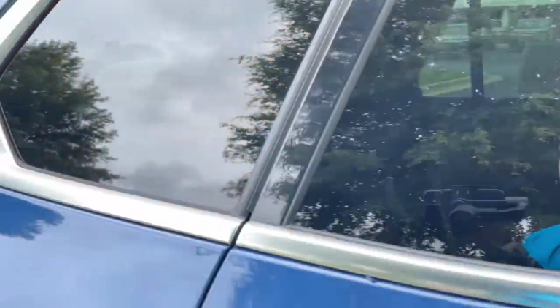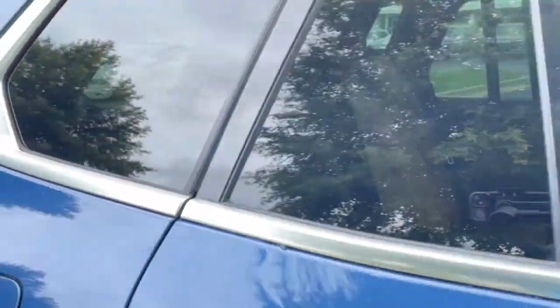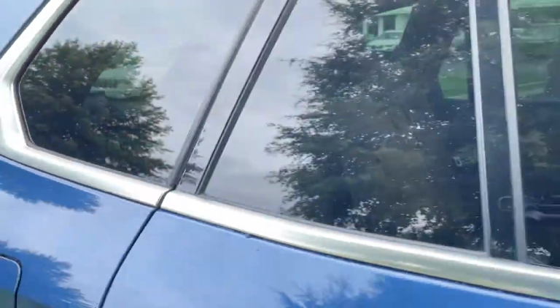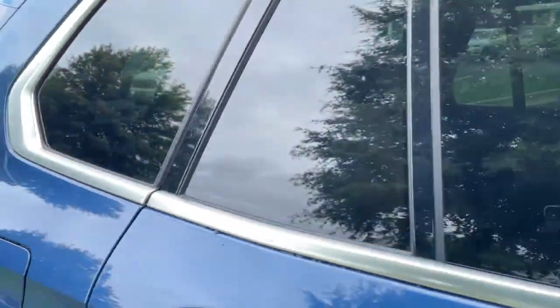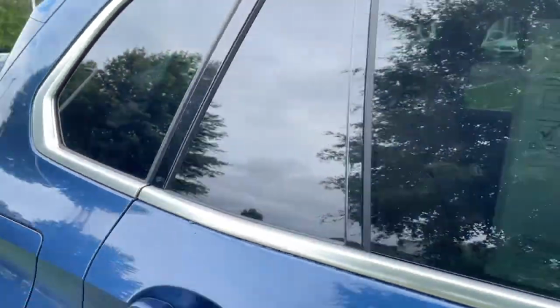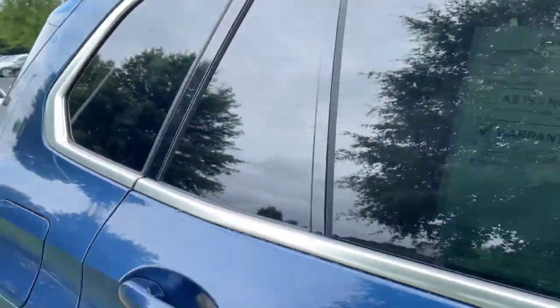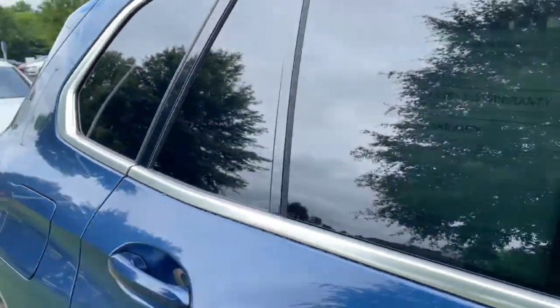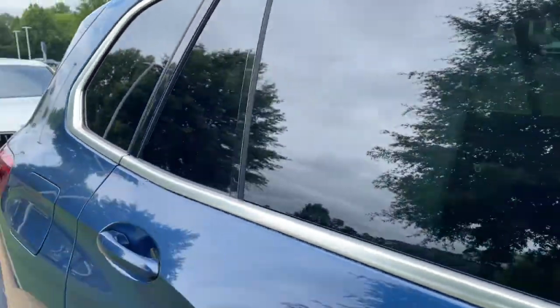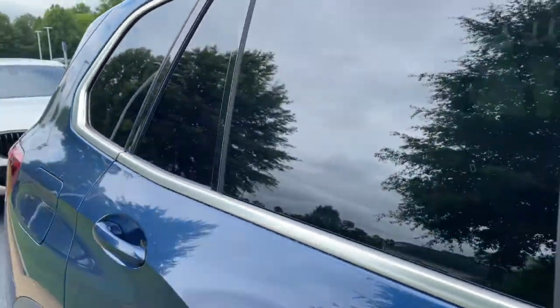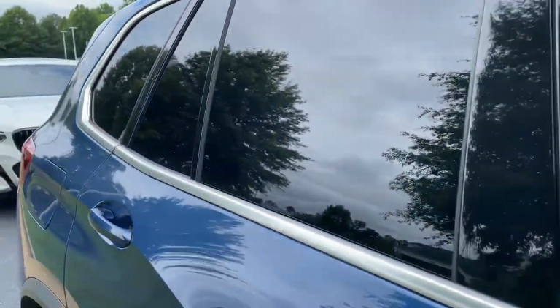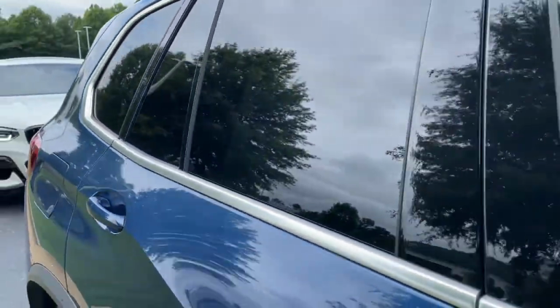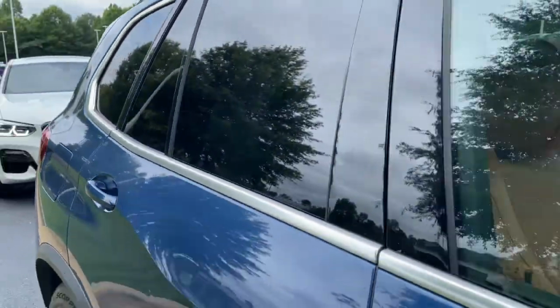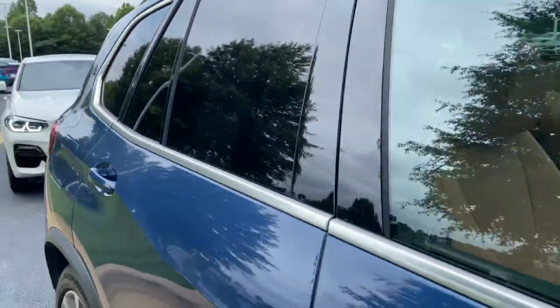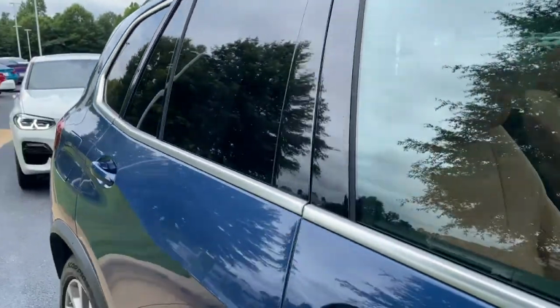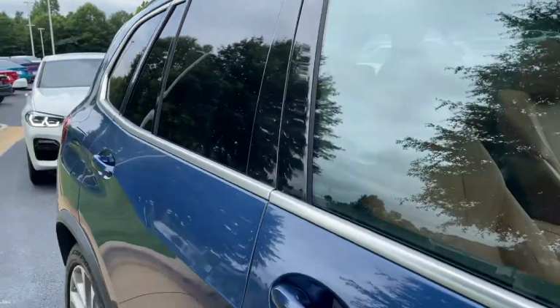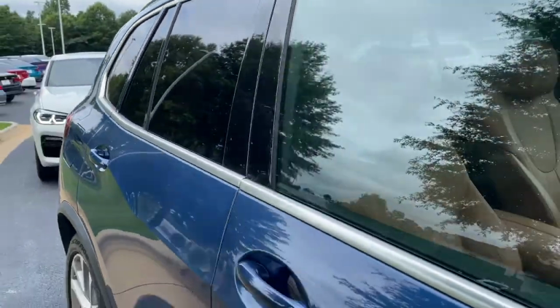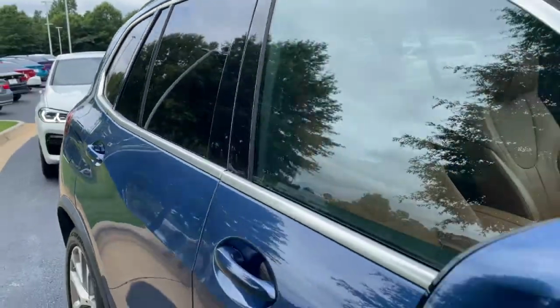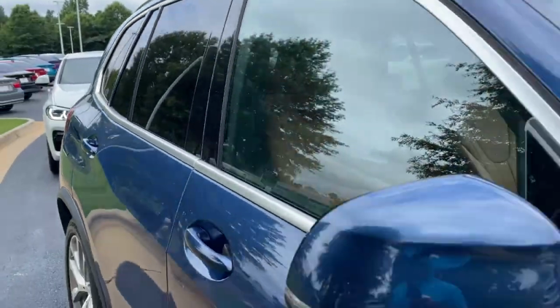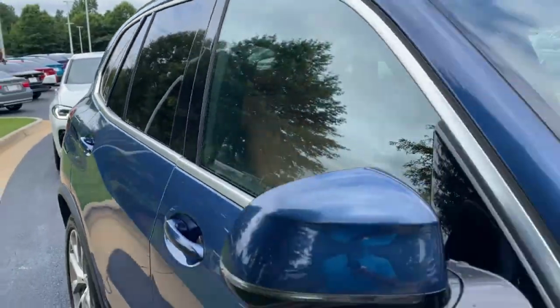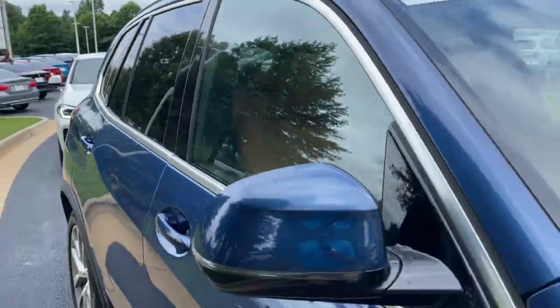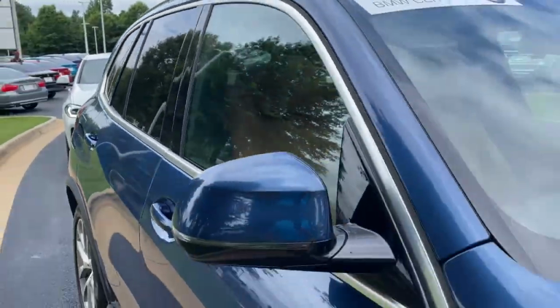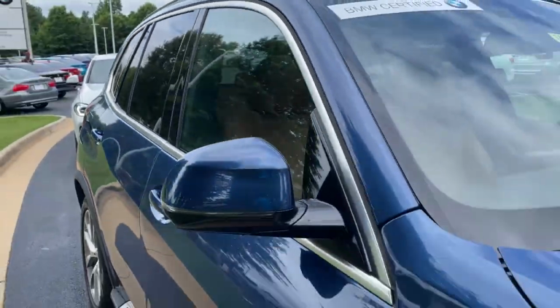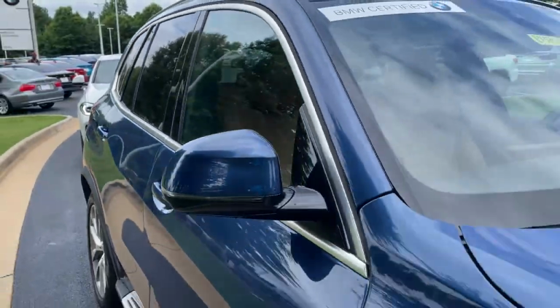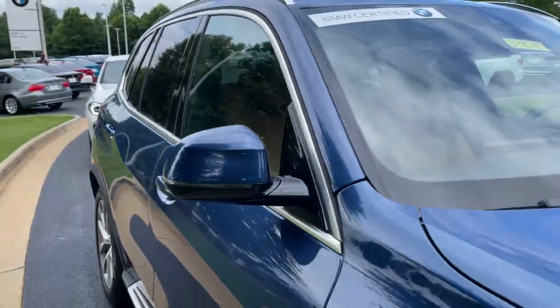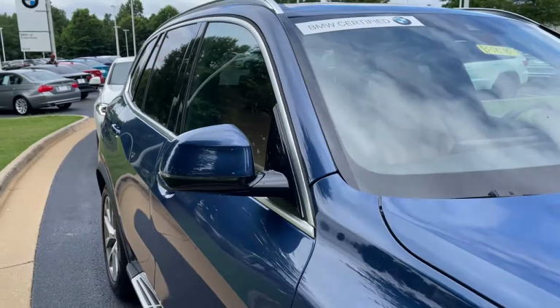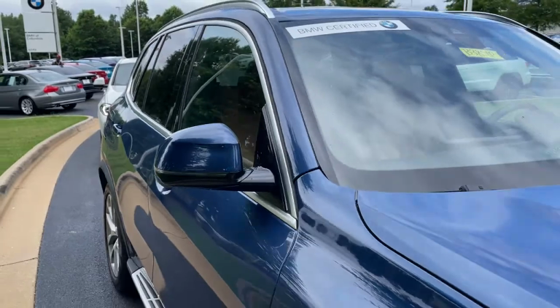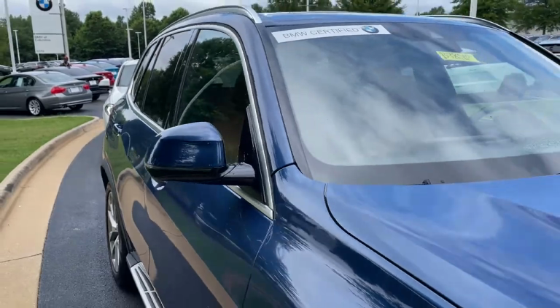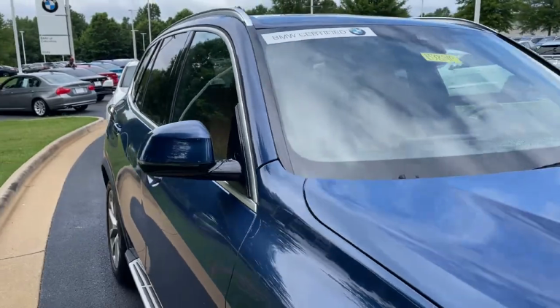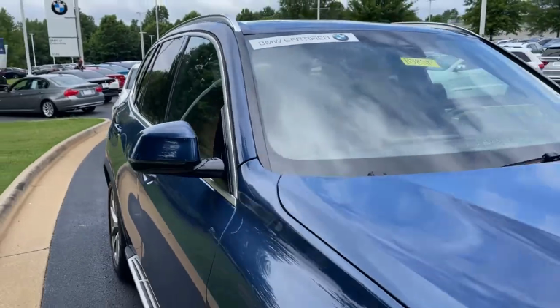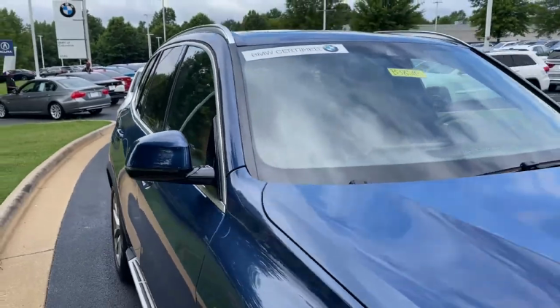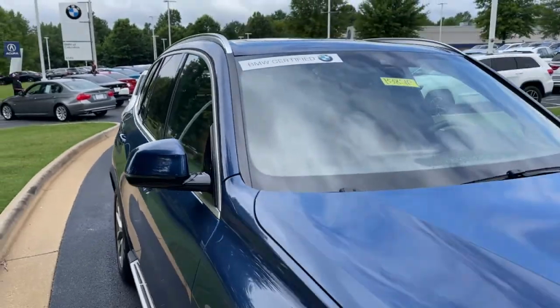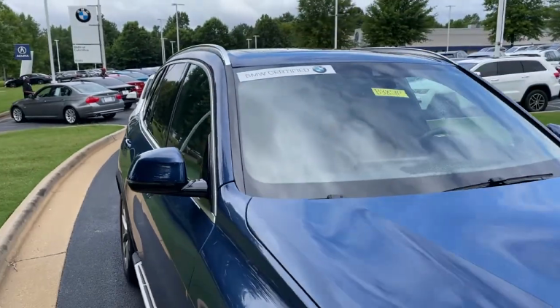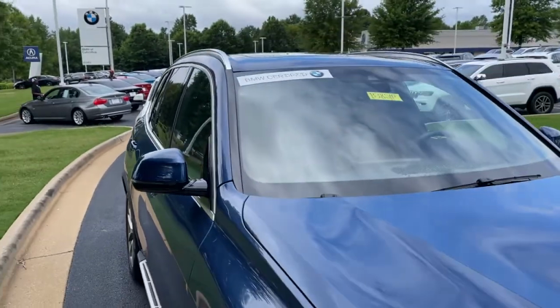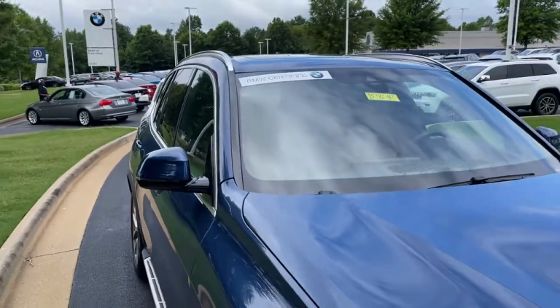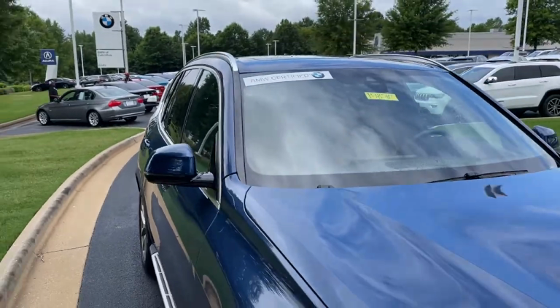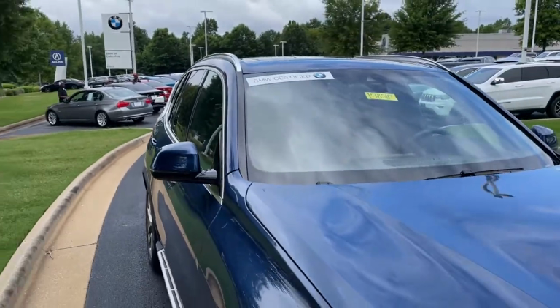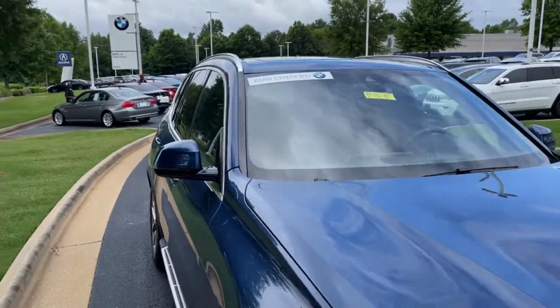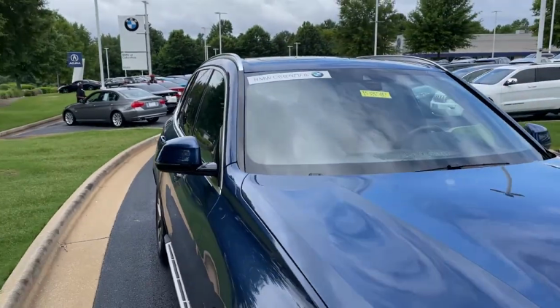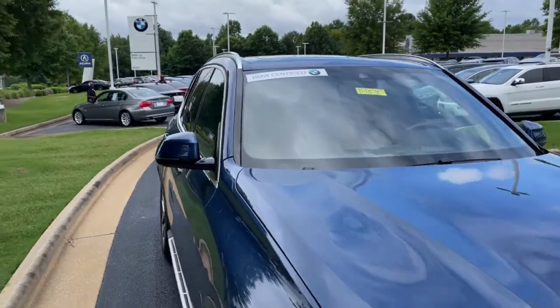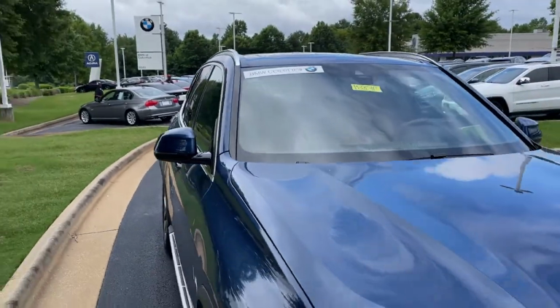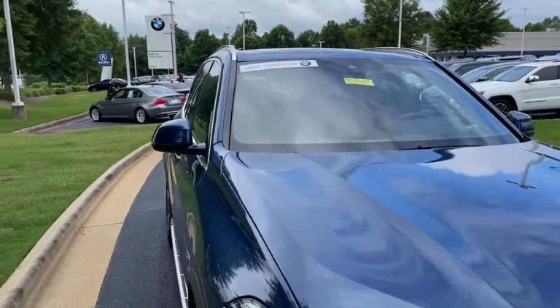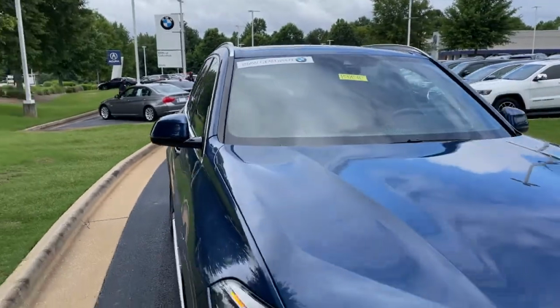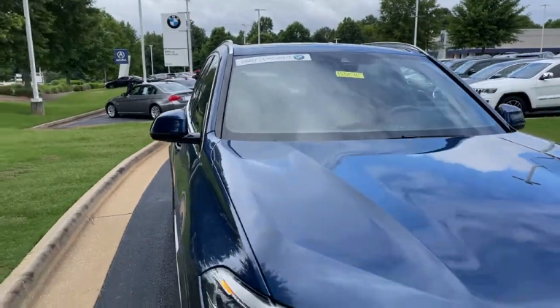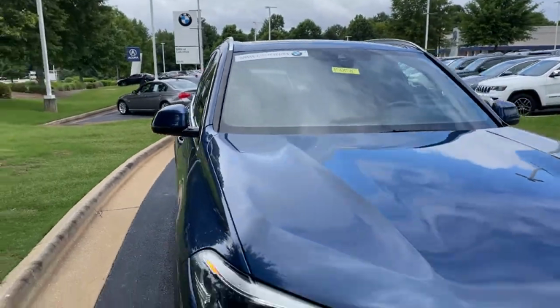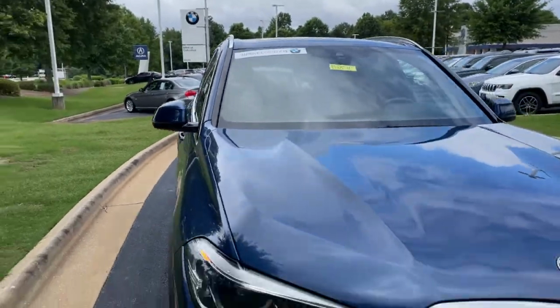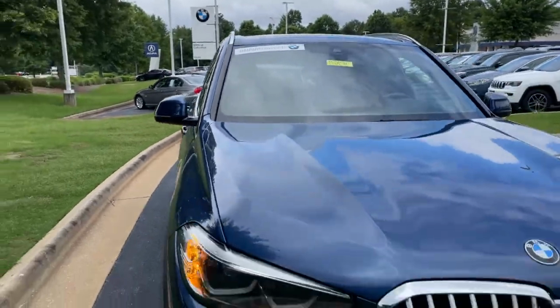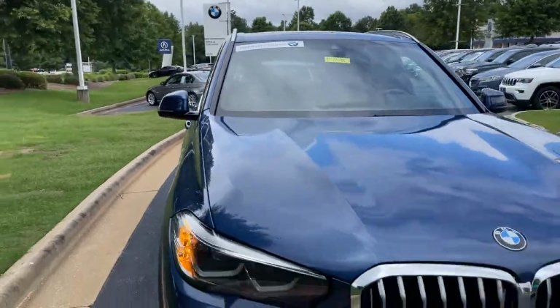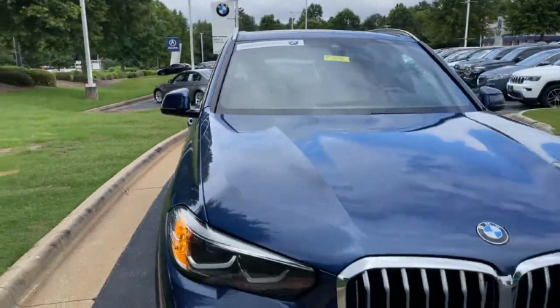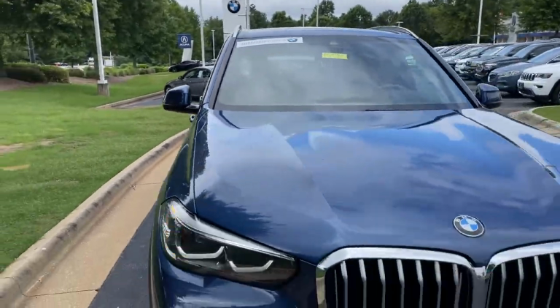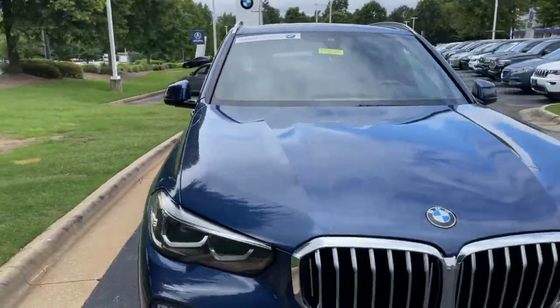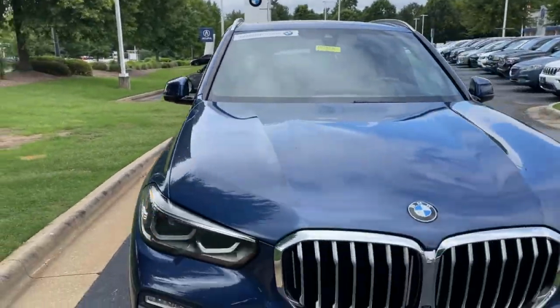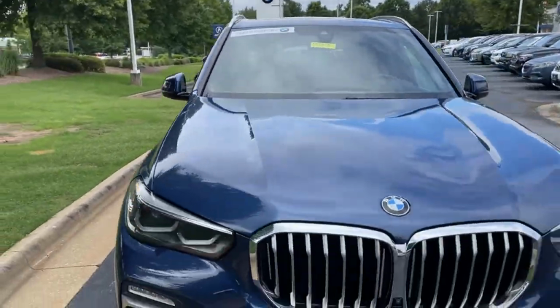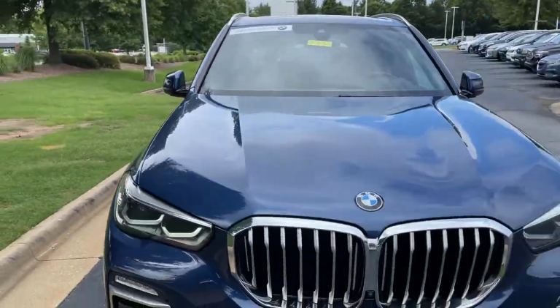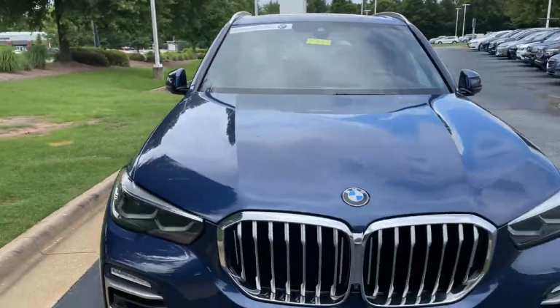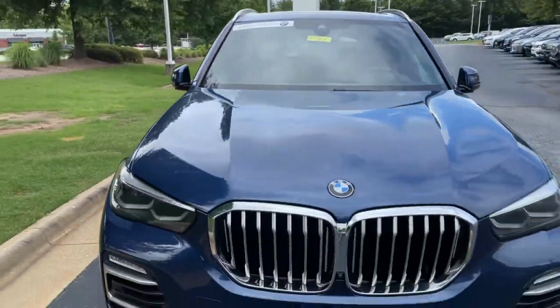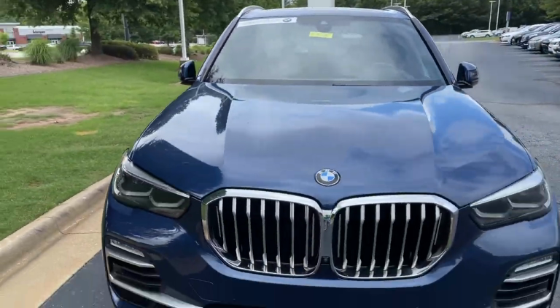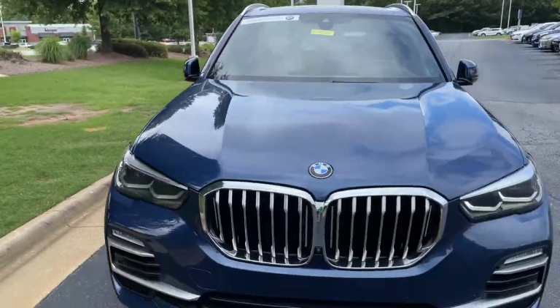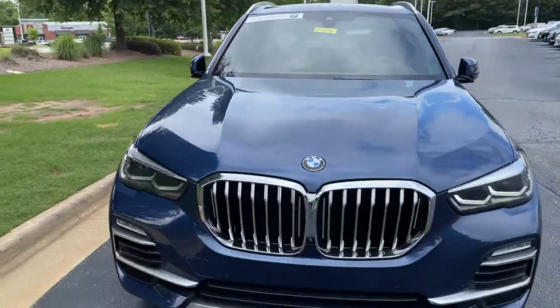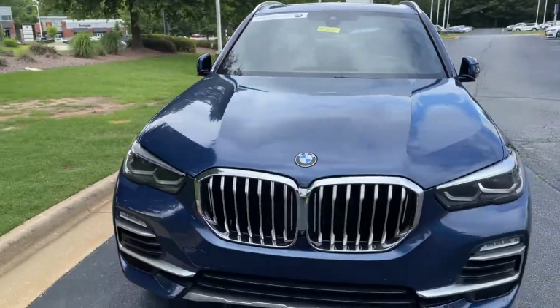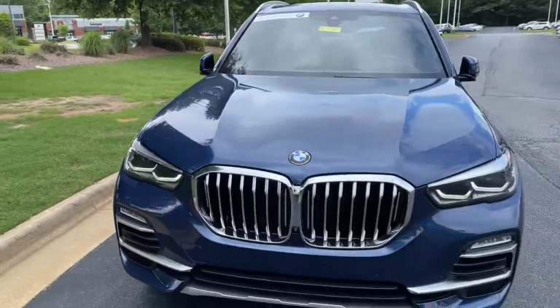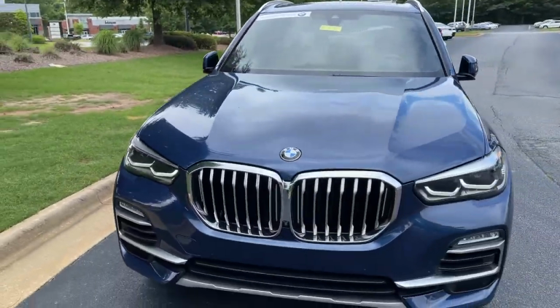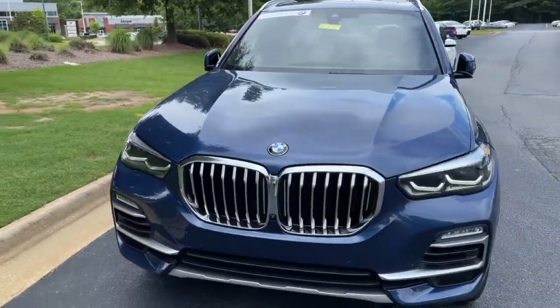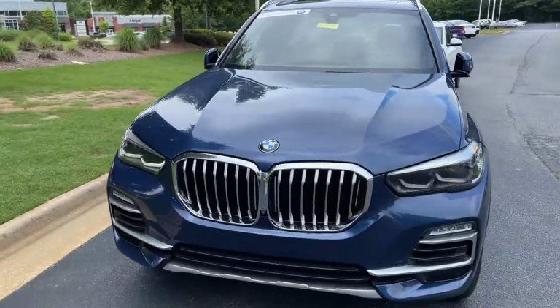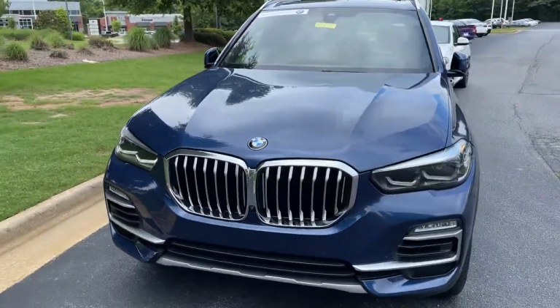Next stop will be the driver's seat. You can see it is BMW certified, and you have remaining factory warranty as well.